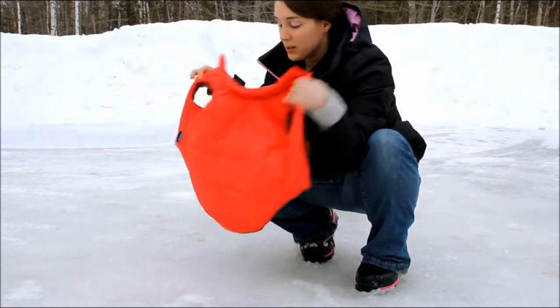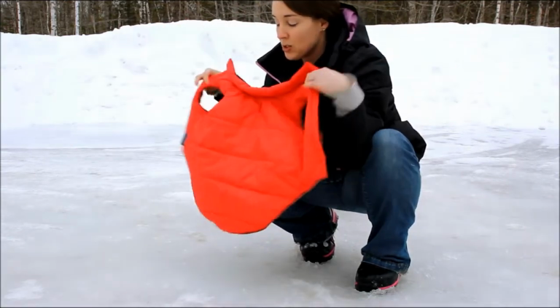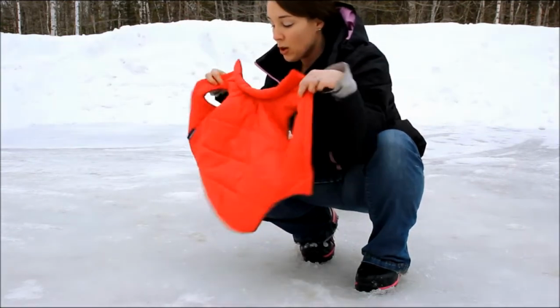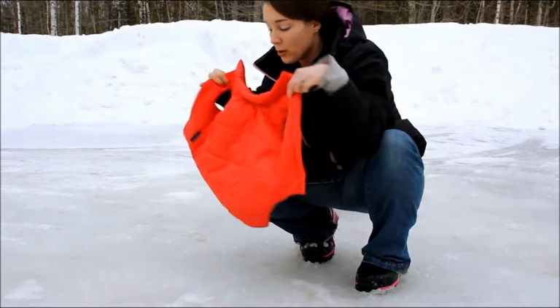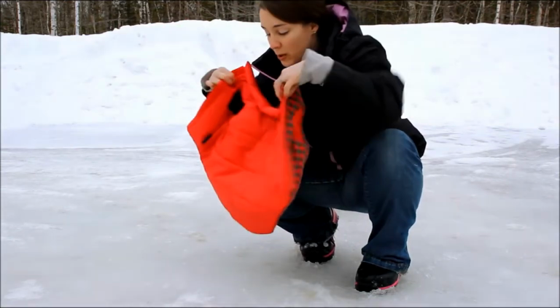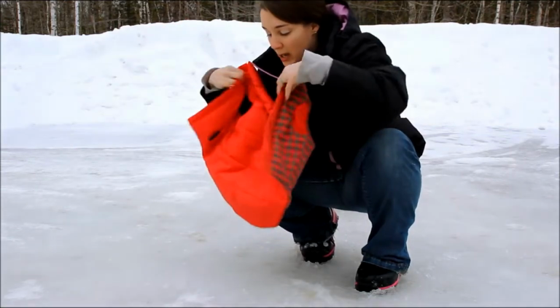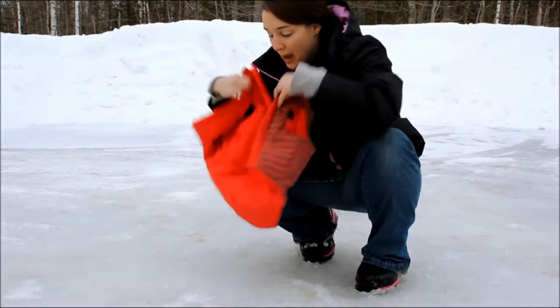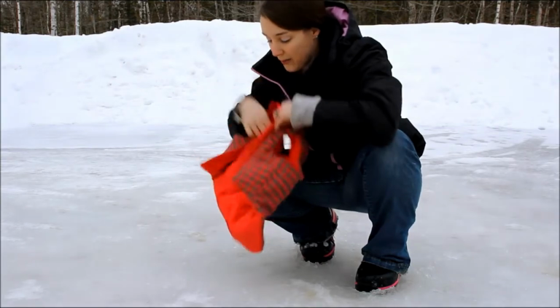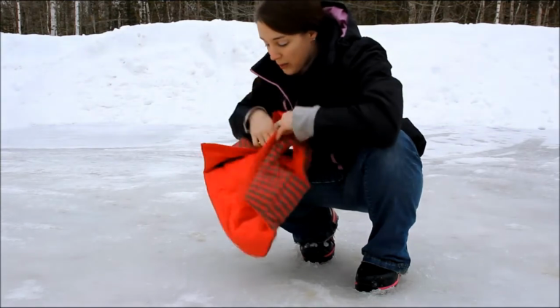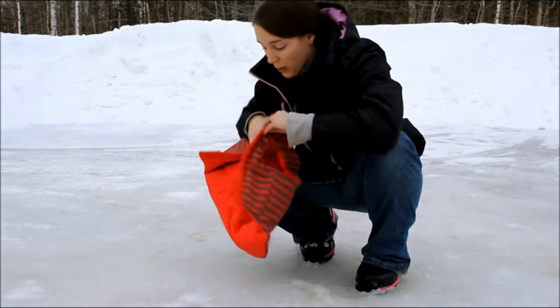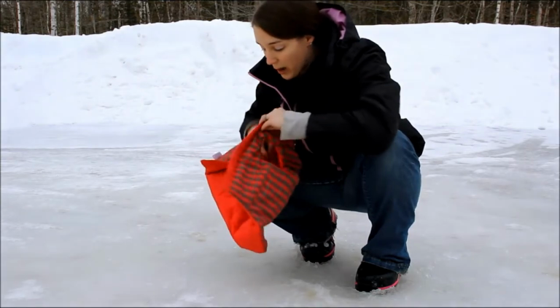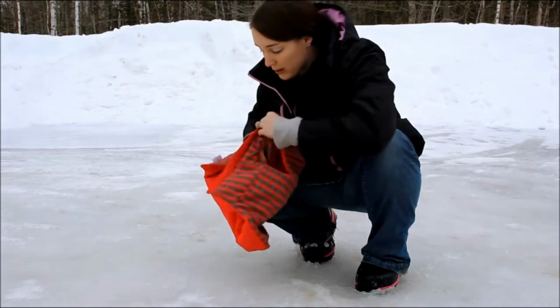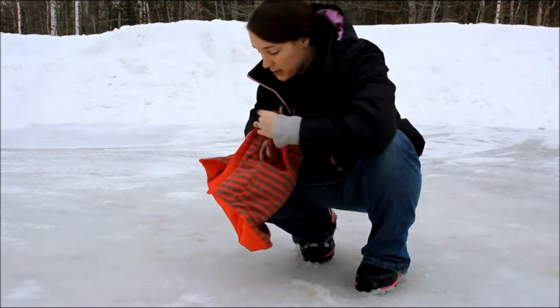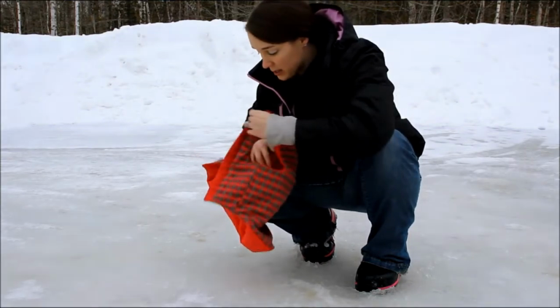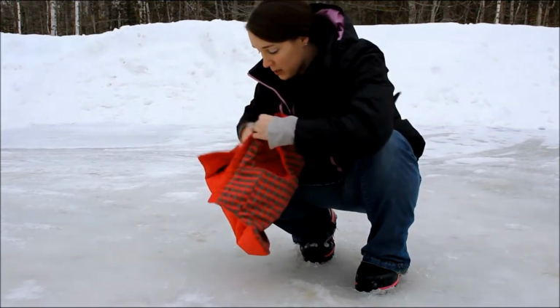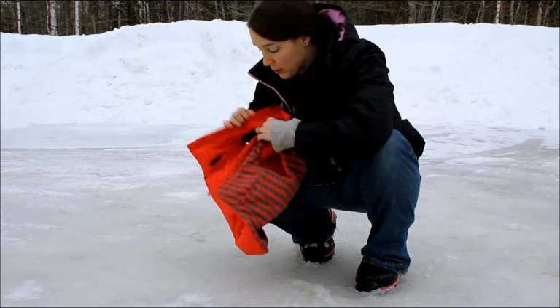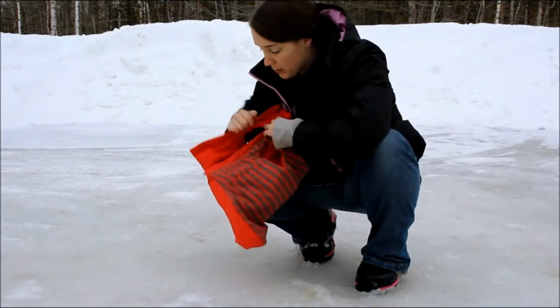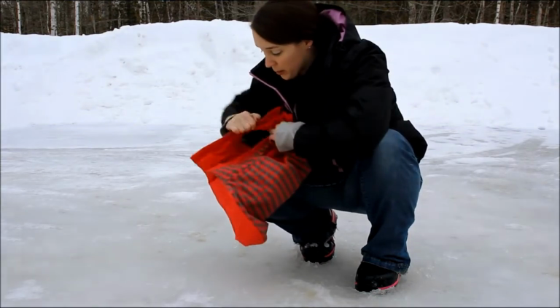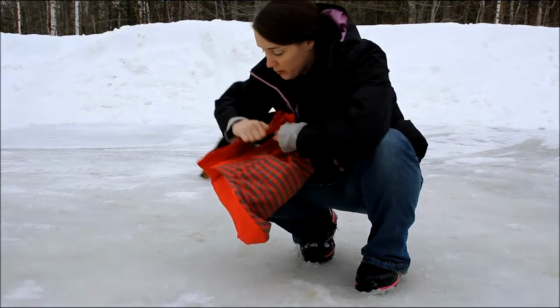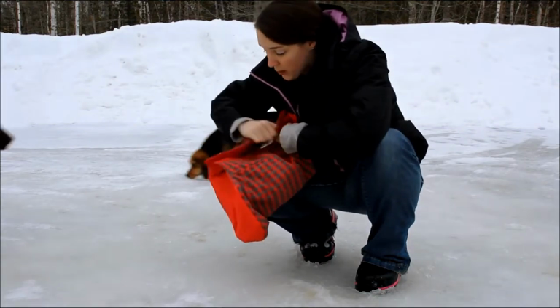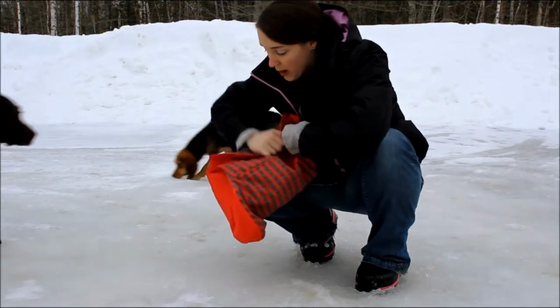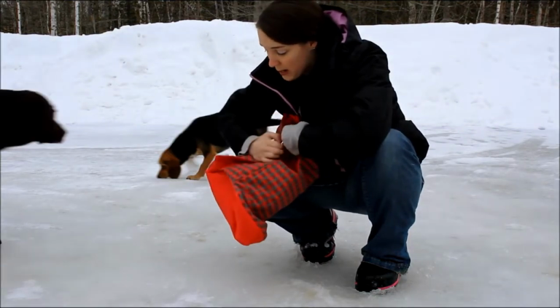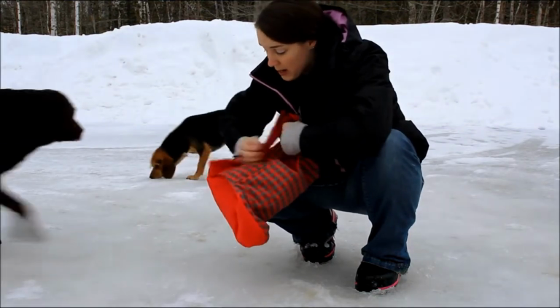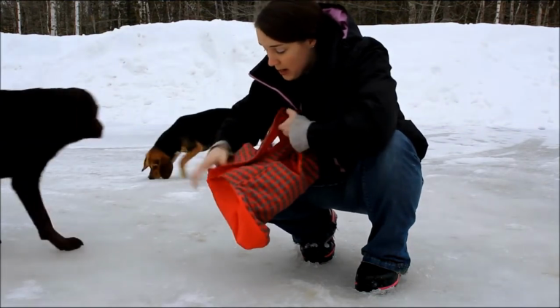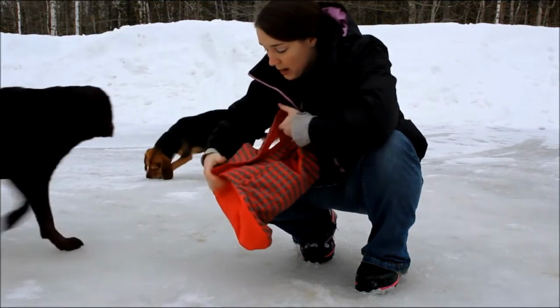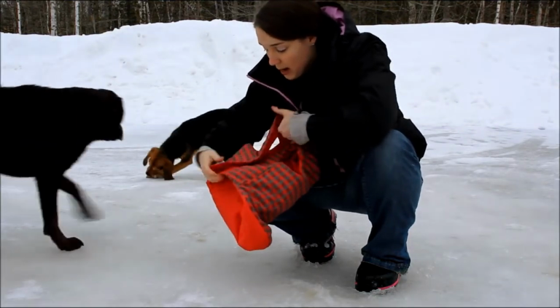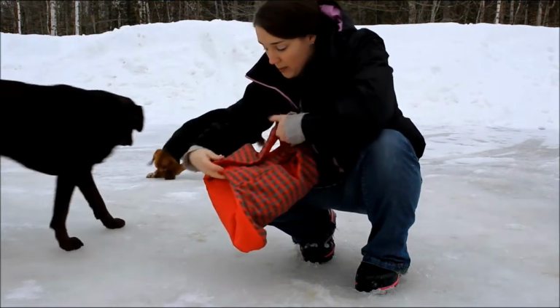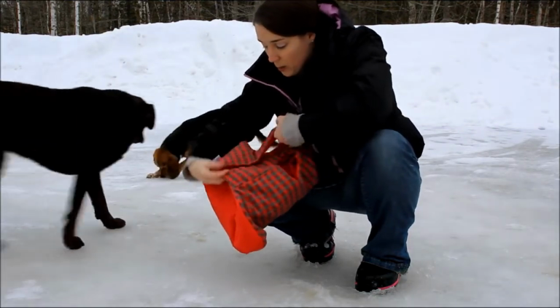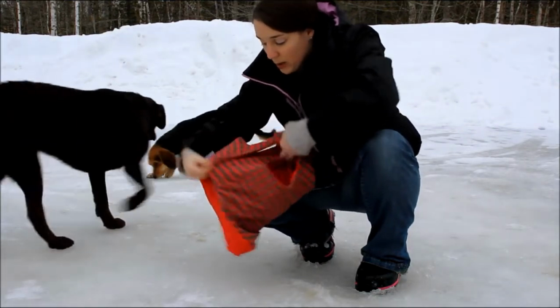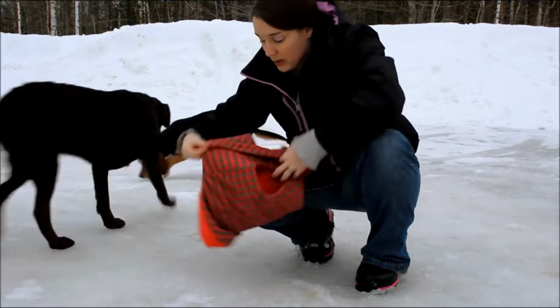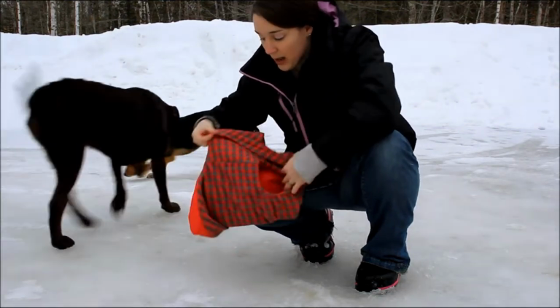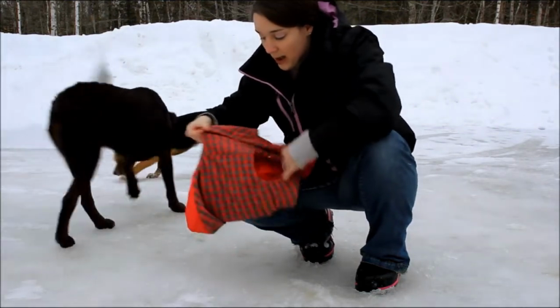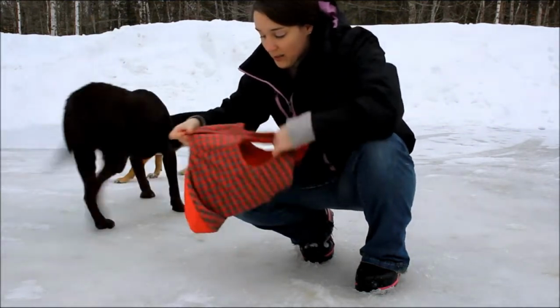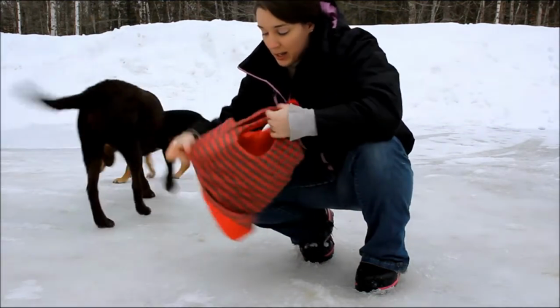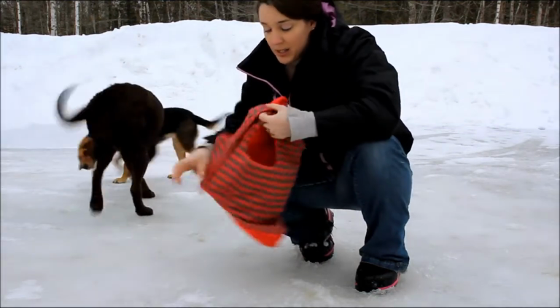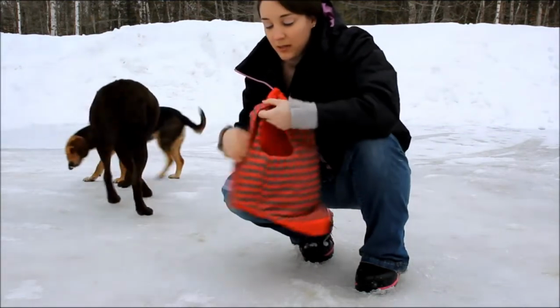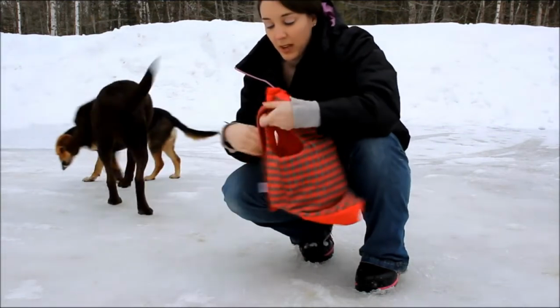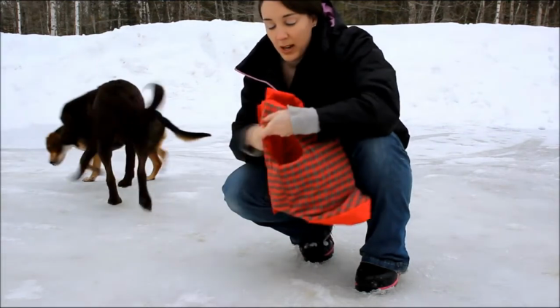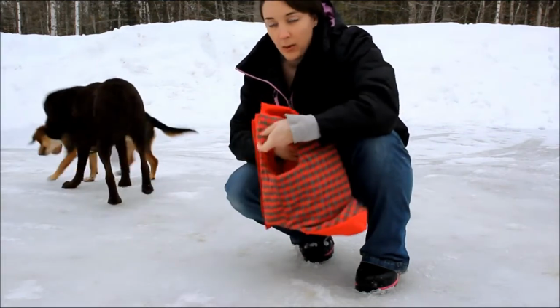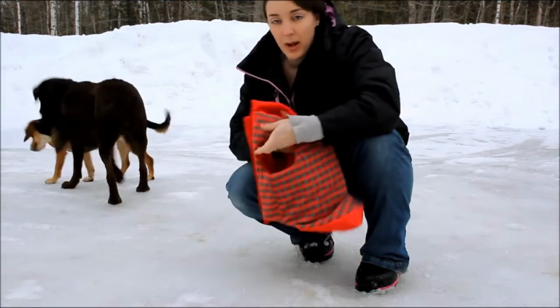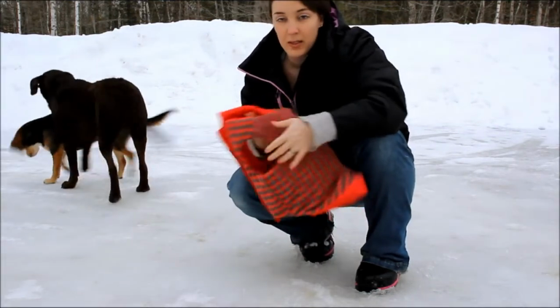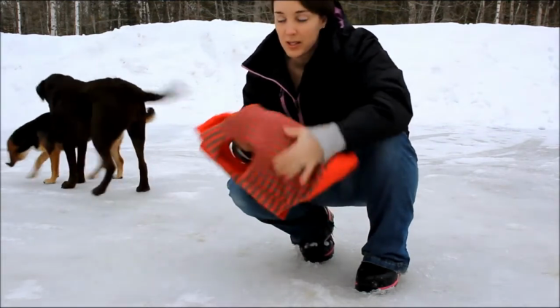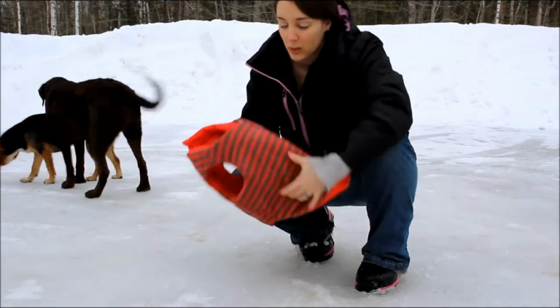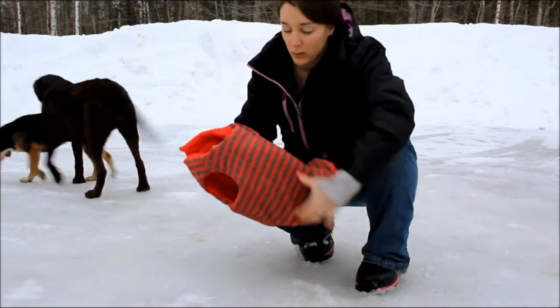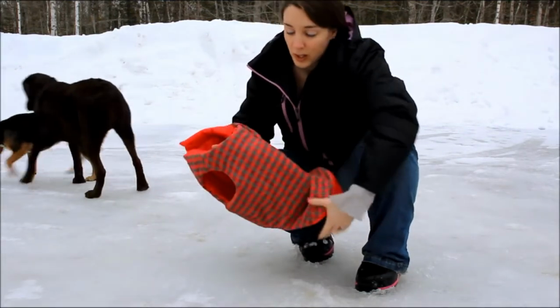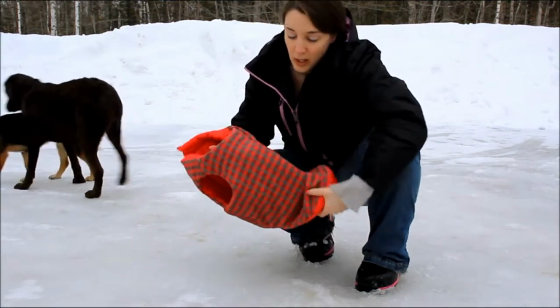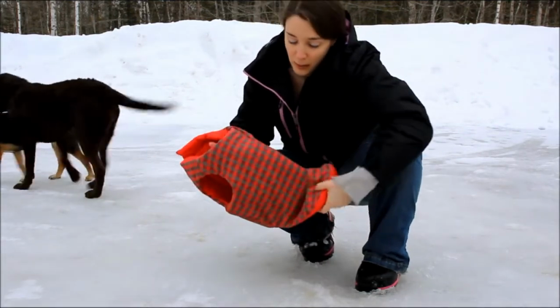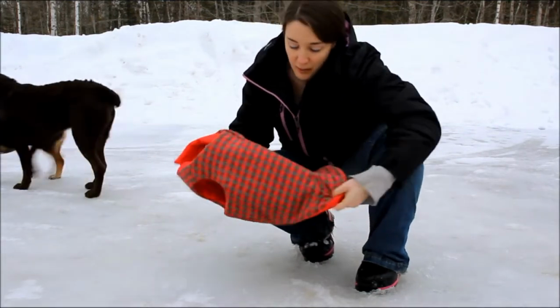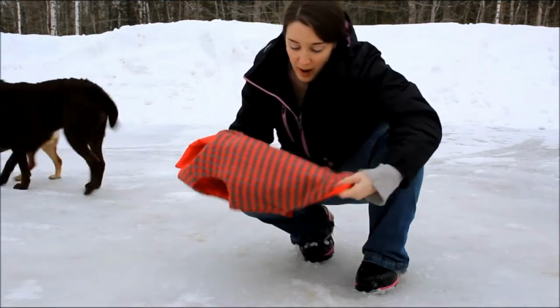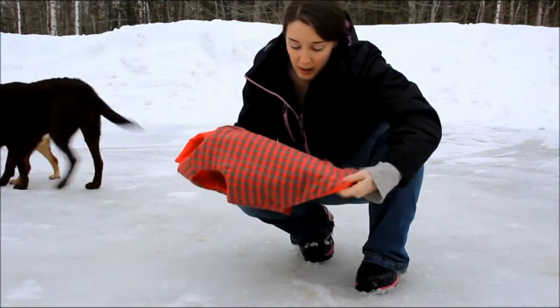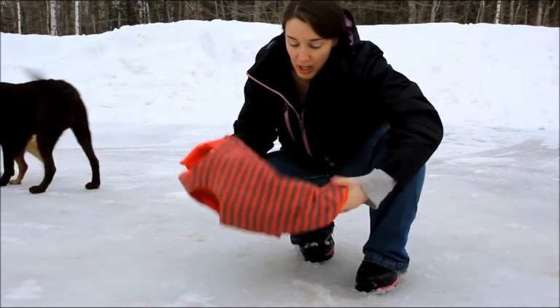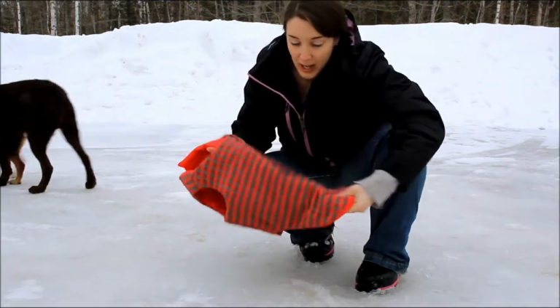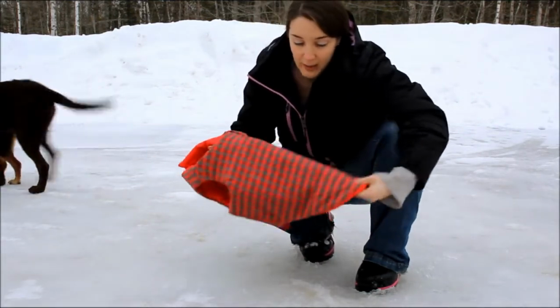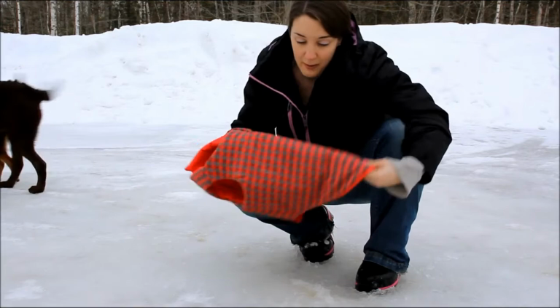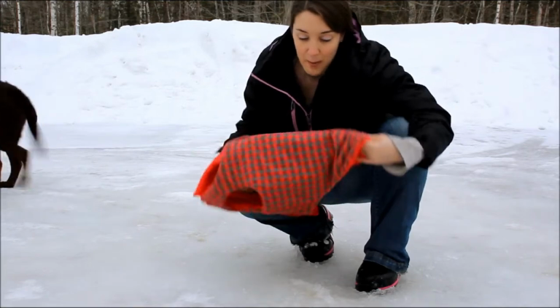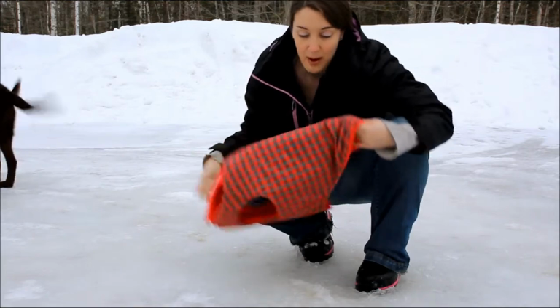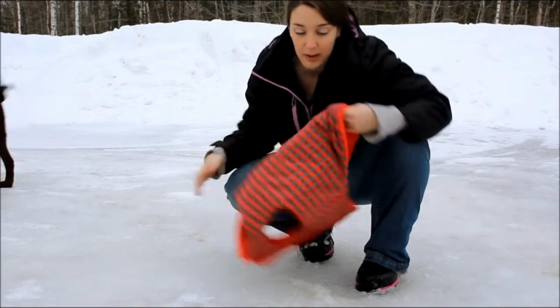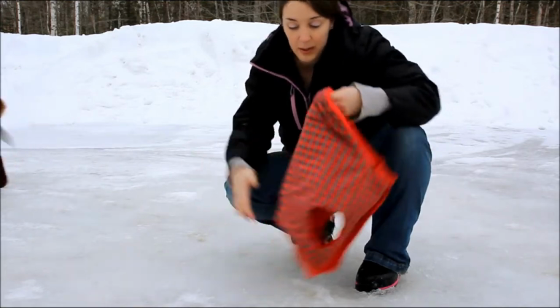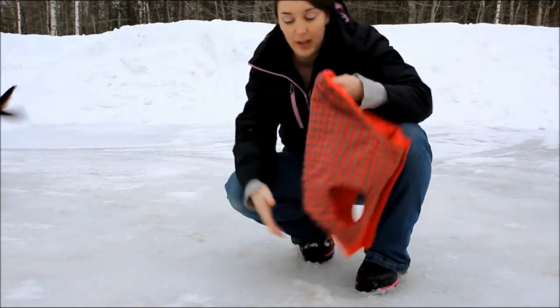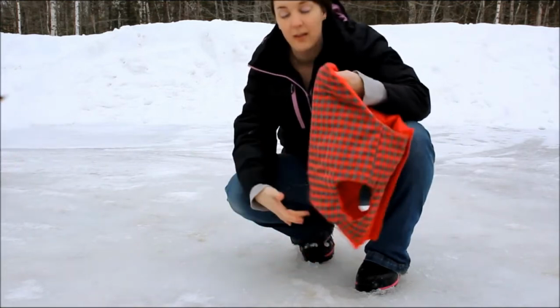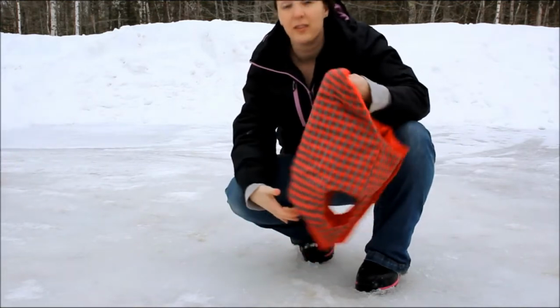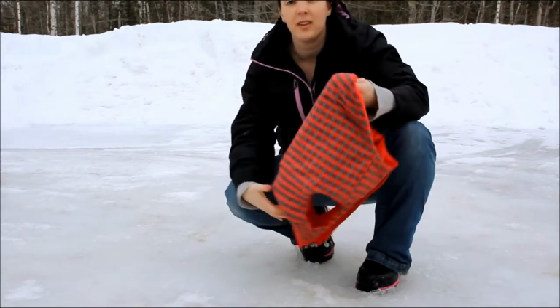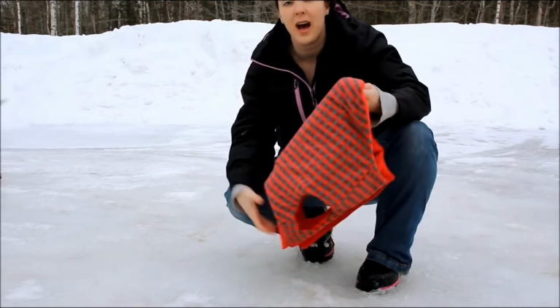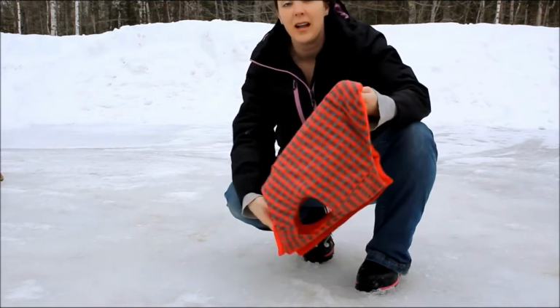So you can have the water resistant windproof one, or you can have the nice flannel one. This is a really cute fall jacket for Molly — we love it for that.